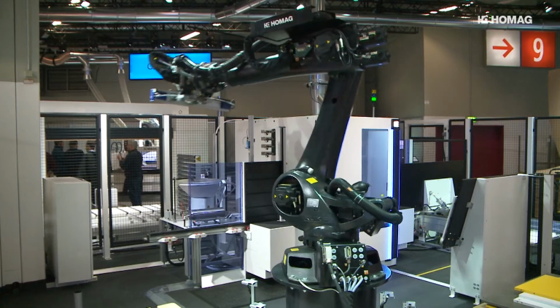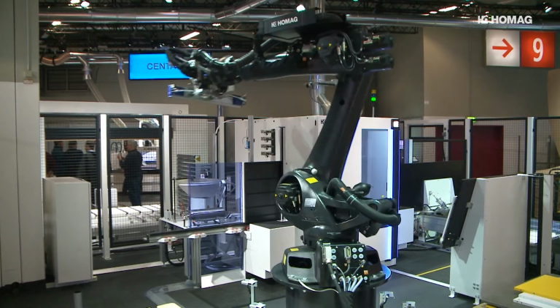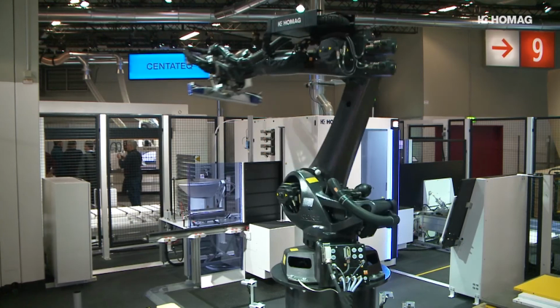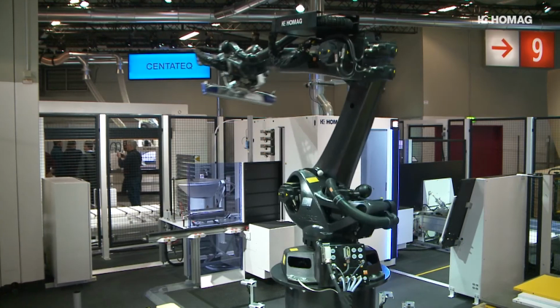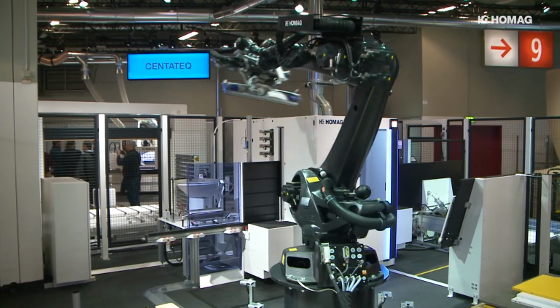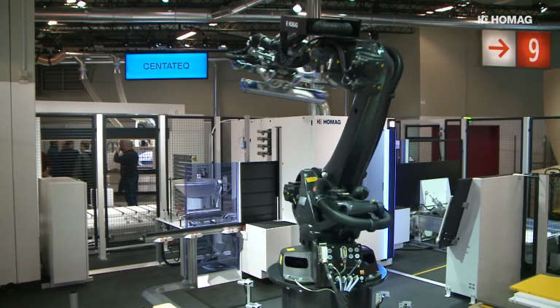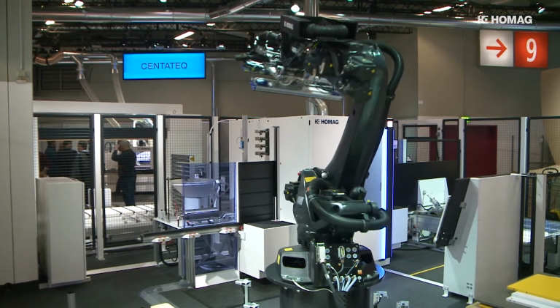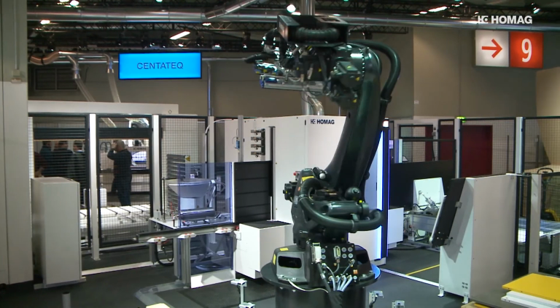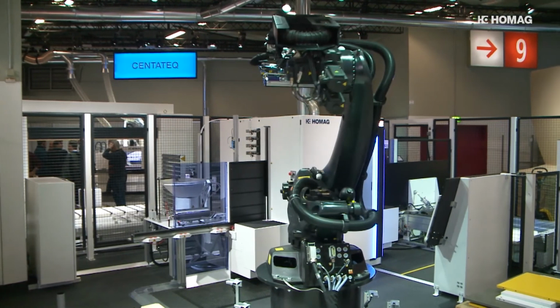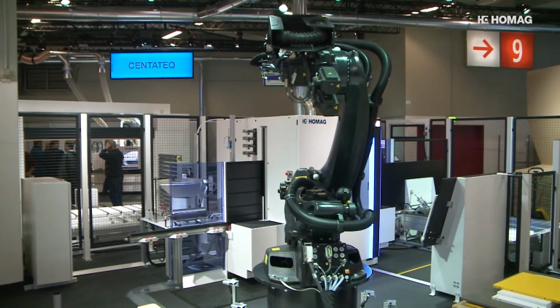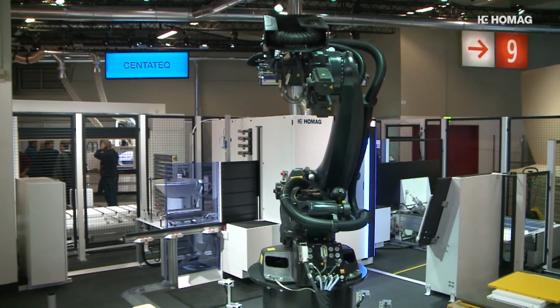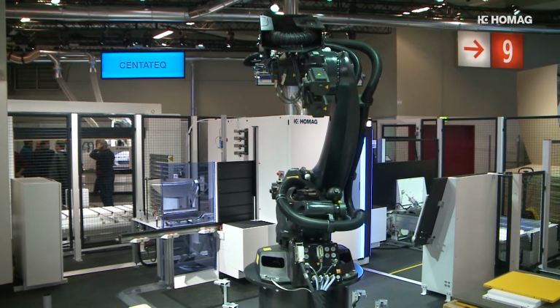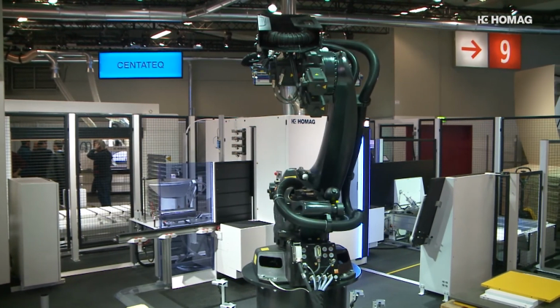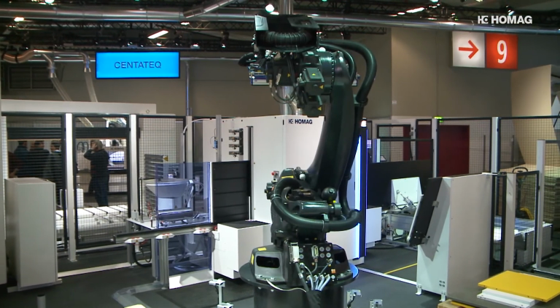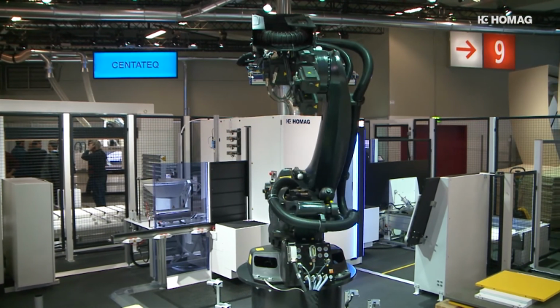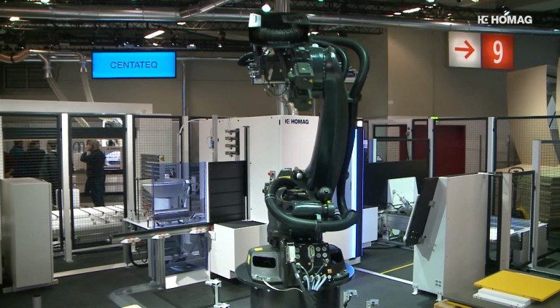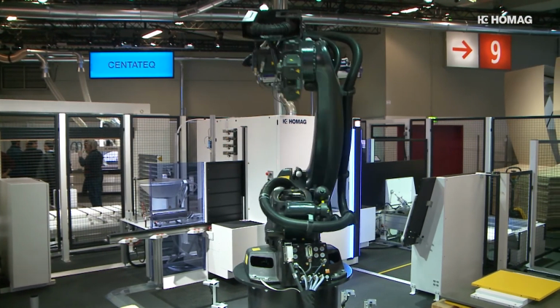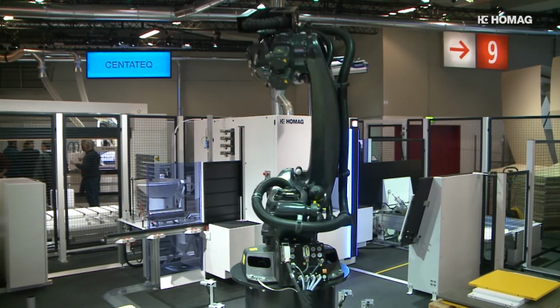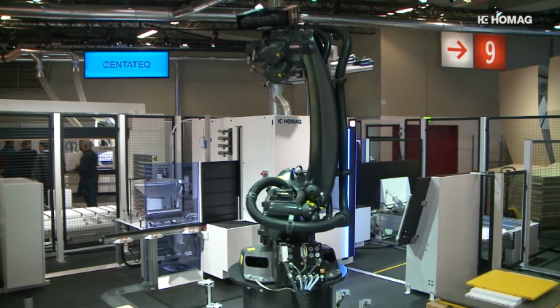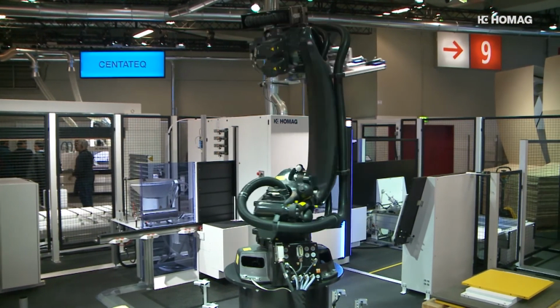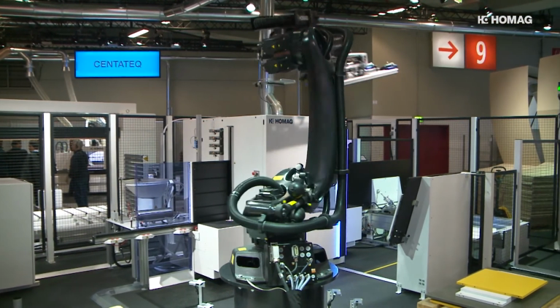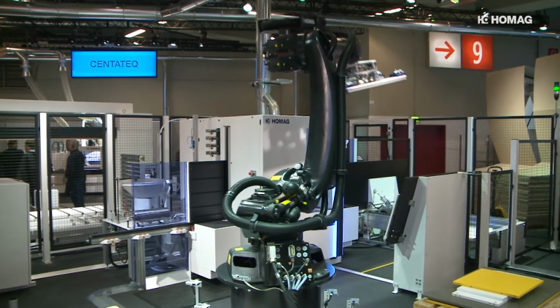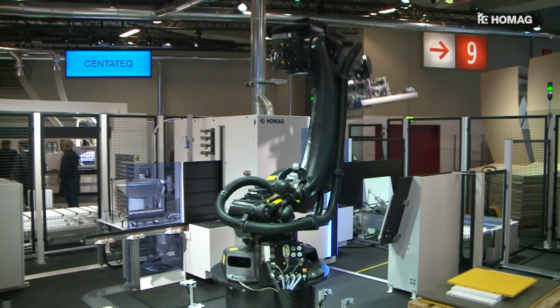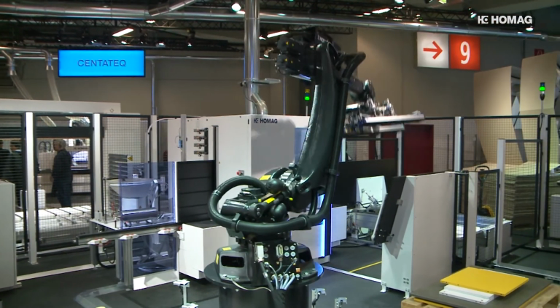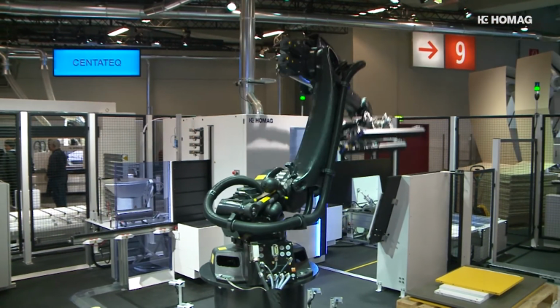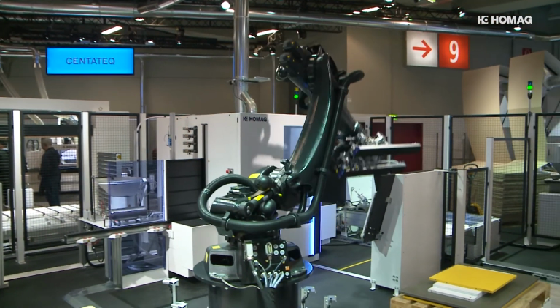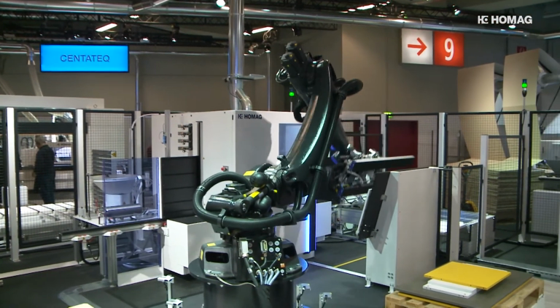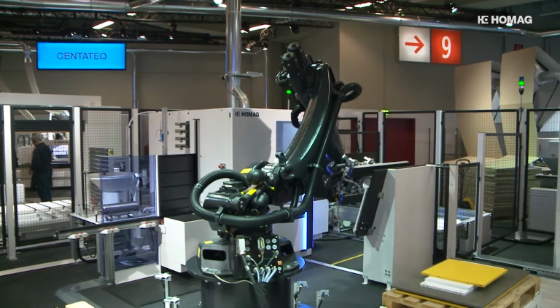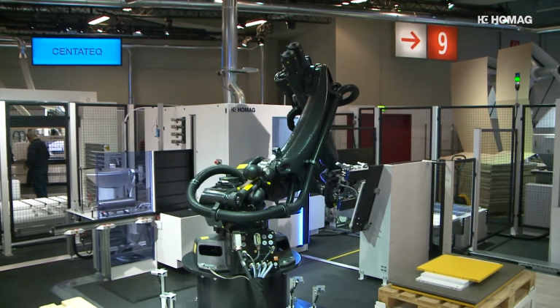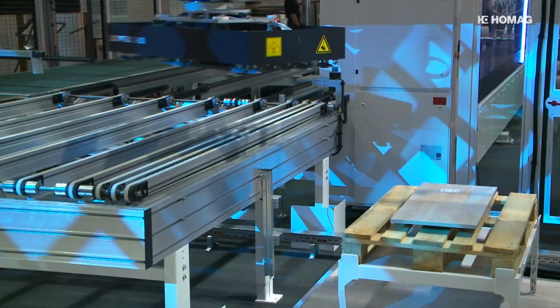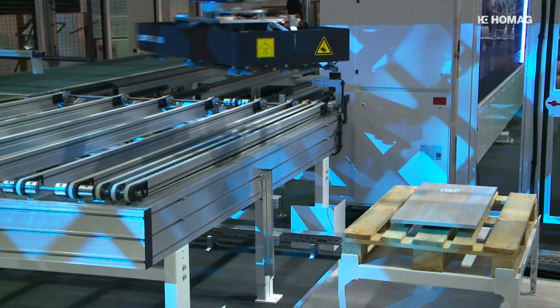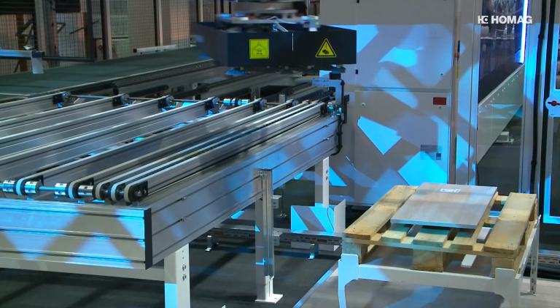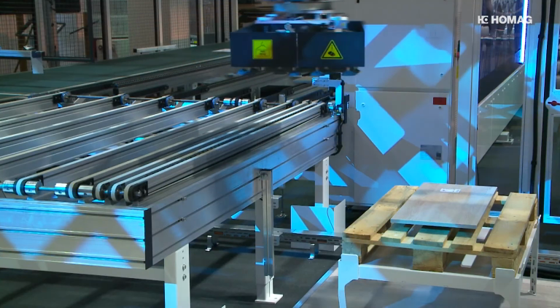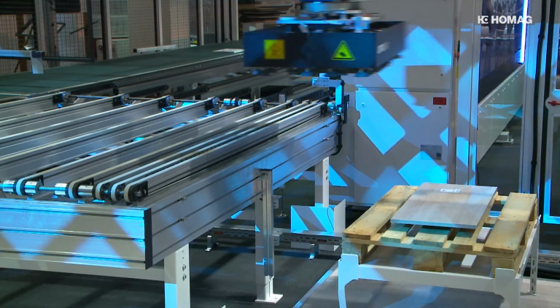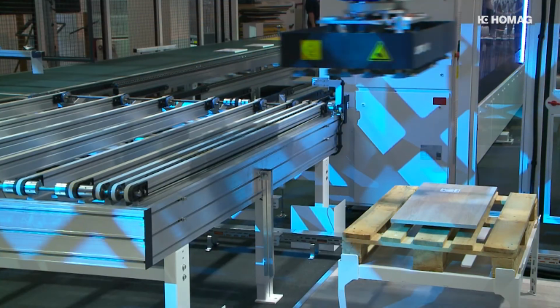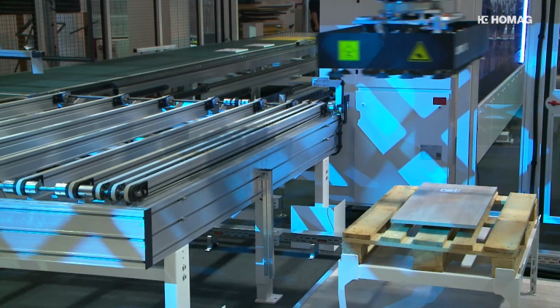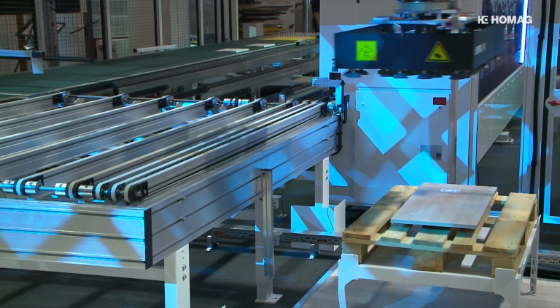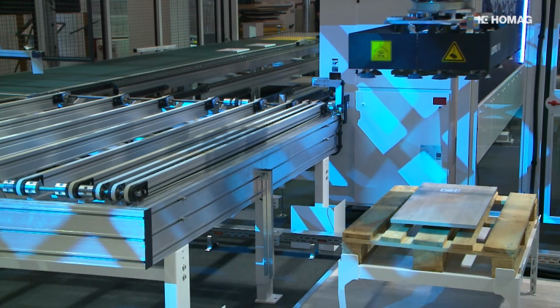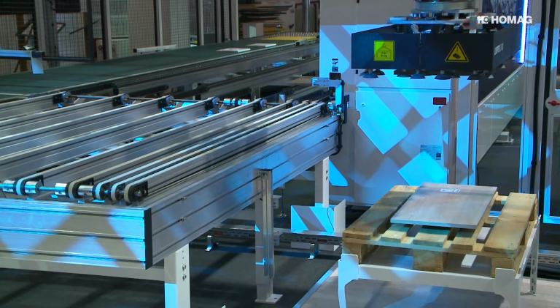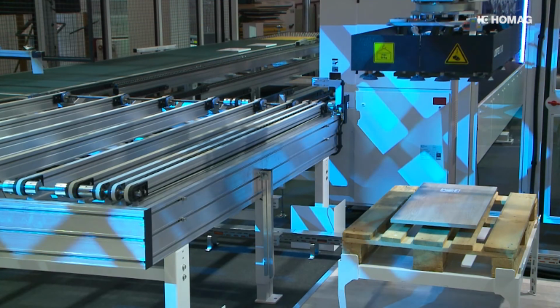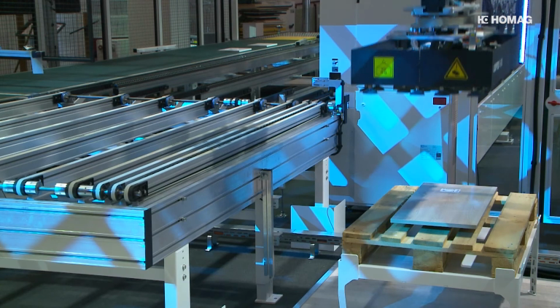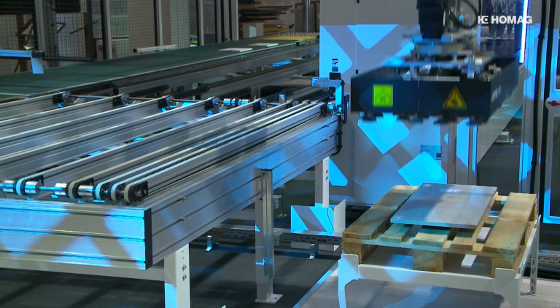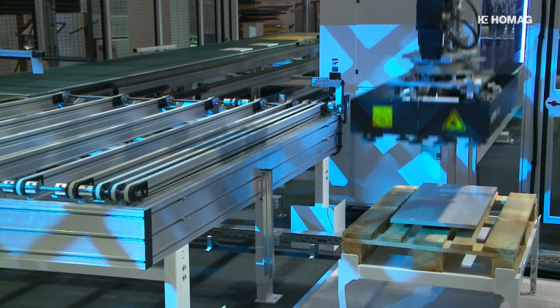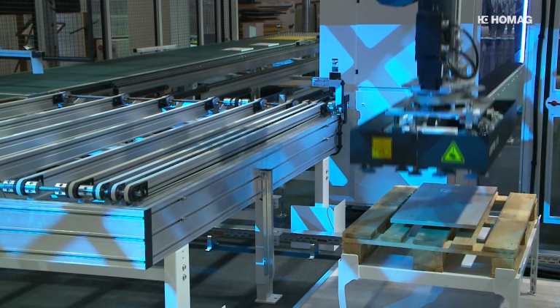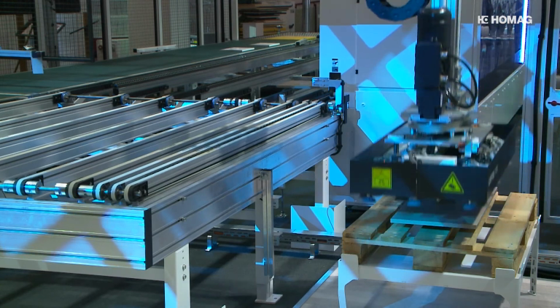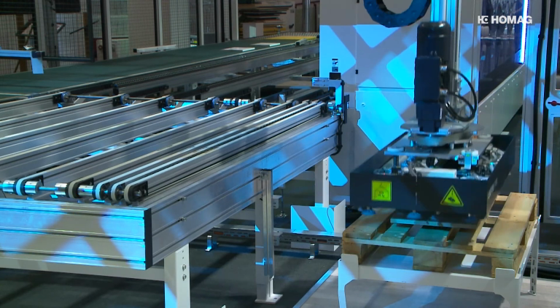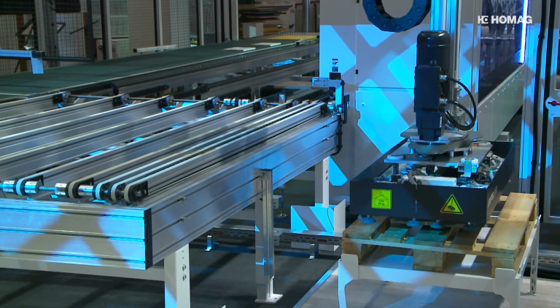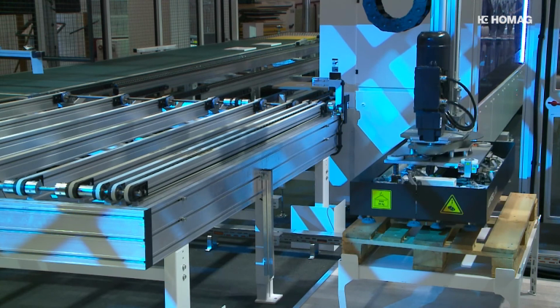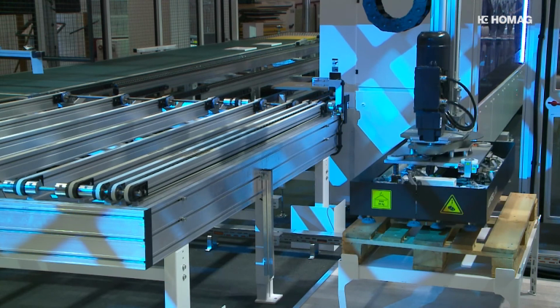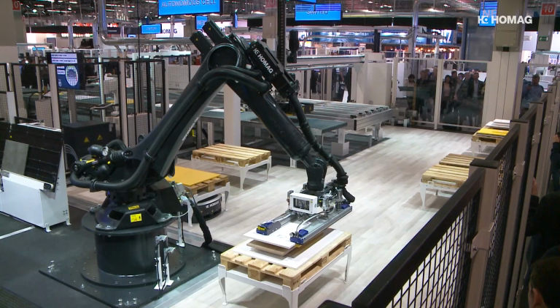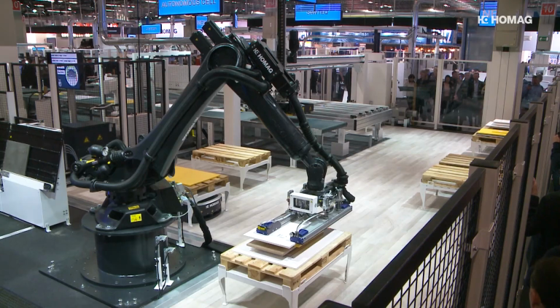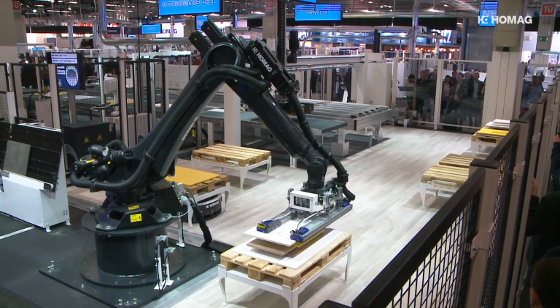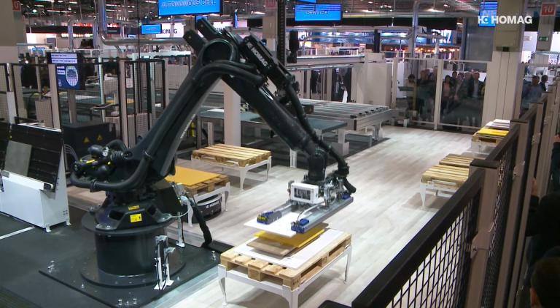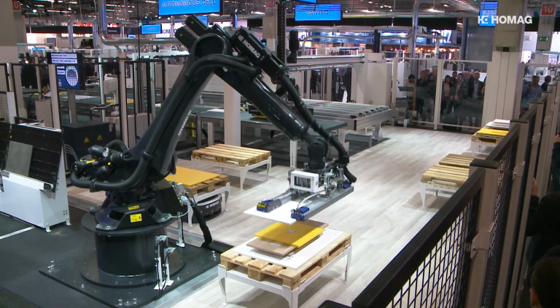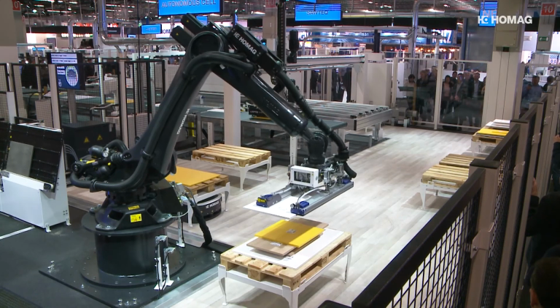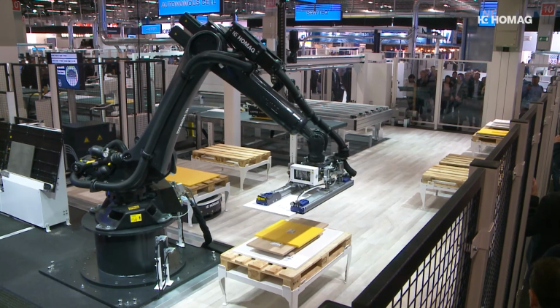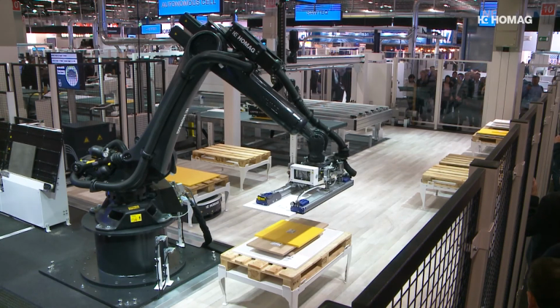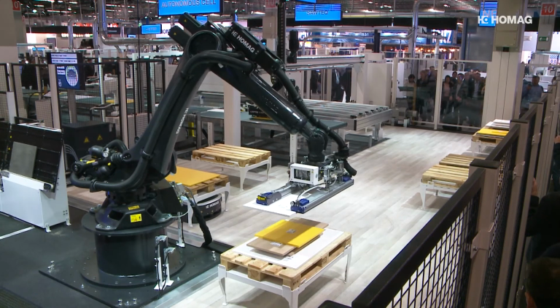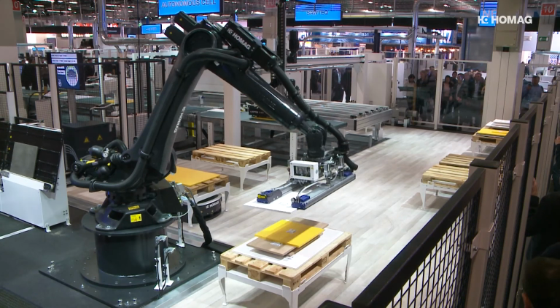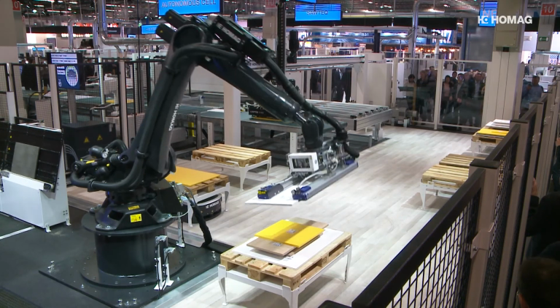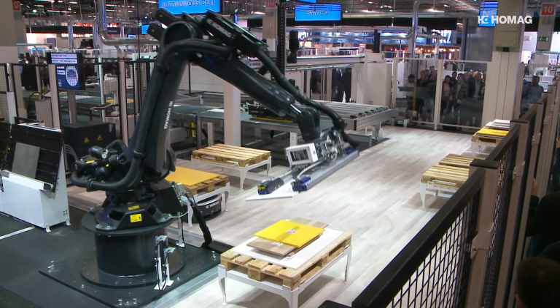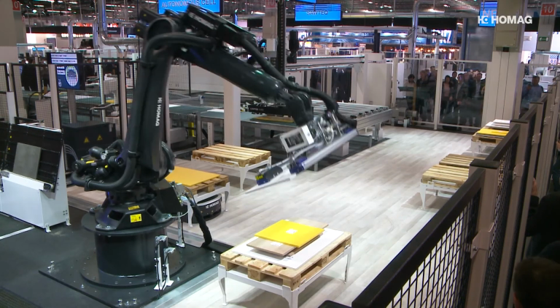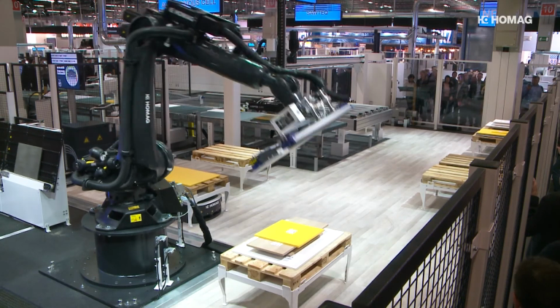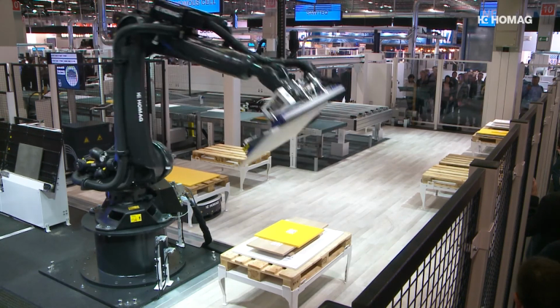The Autonomous Cell from HOMAG — the first autonomous workshop for both the woodworking shops and industry.